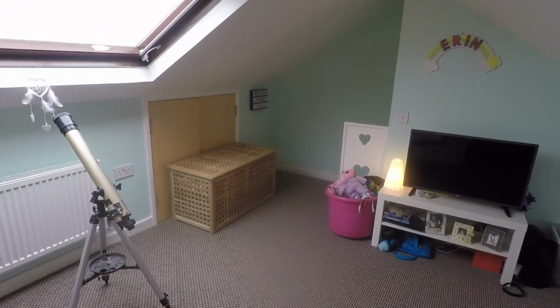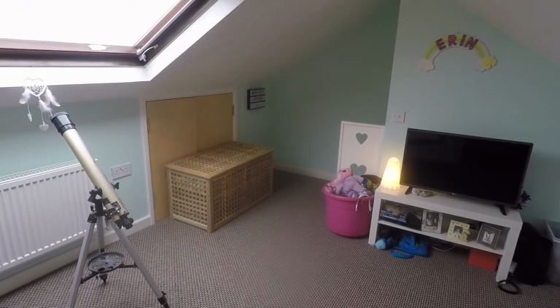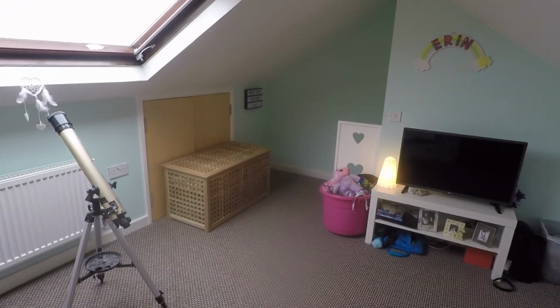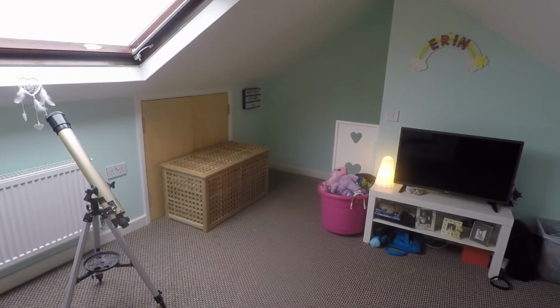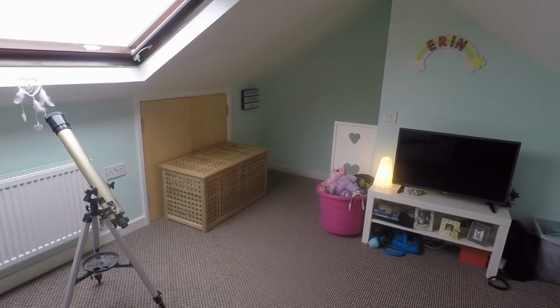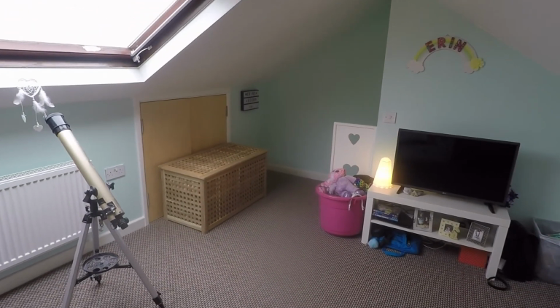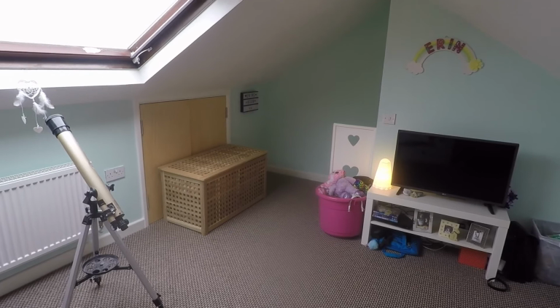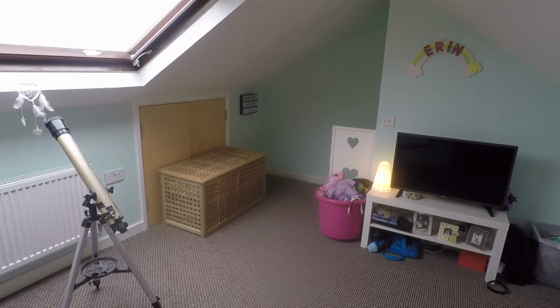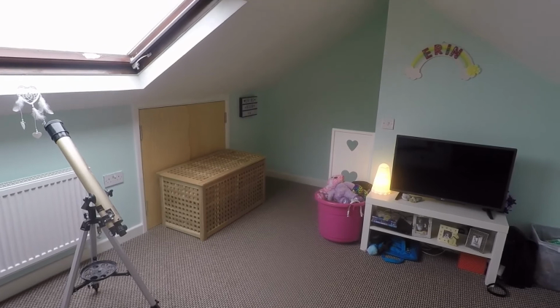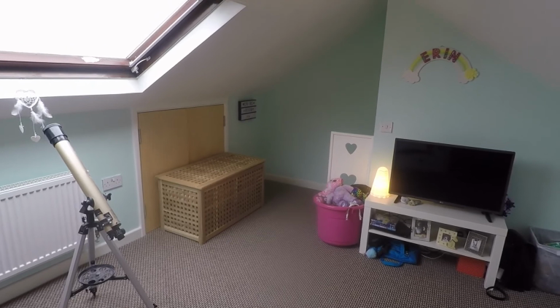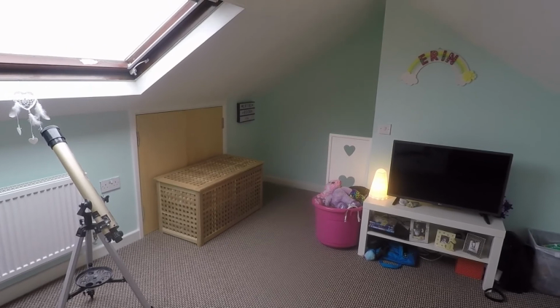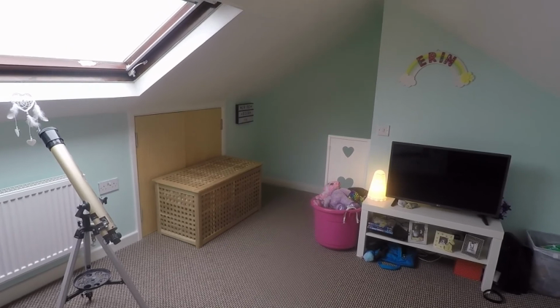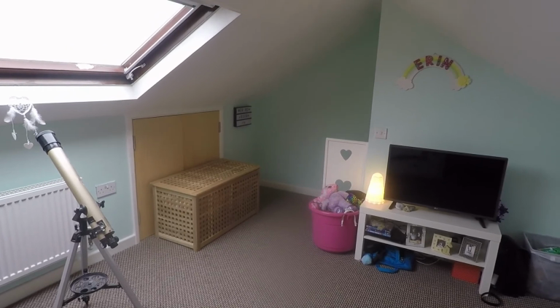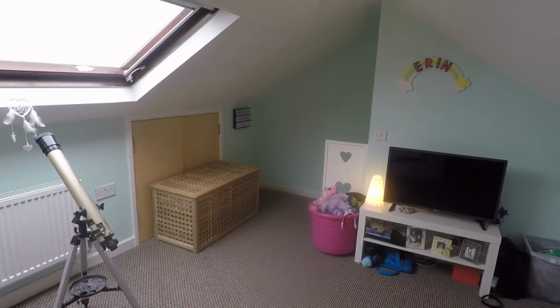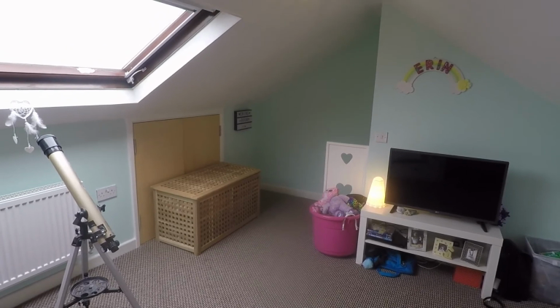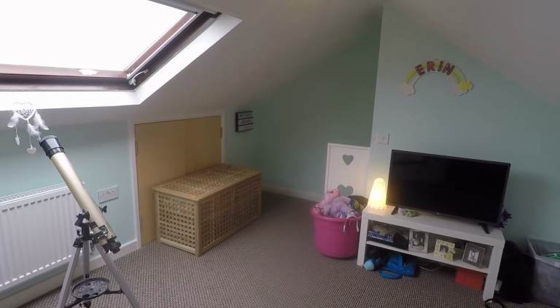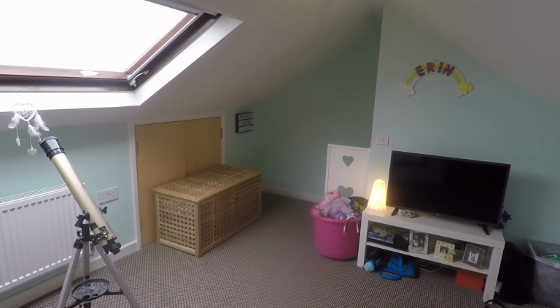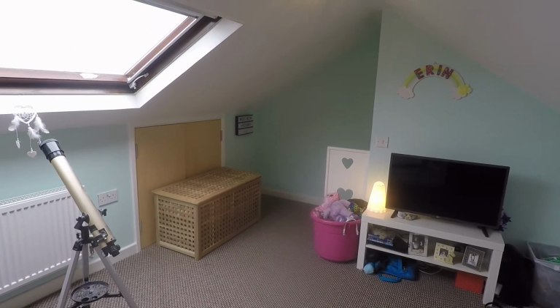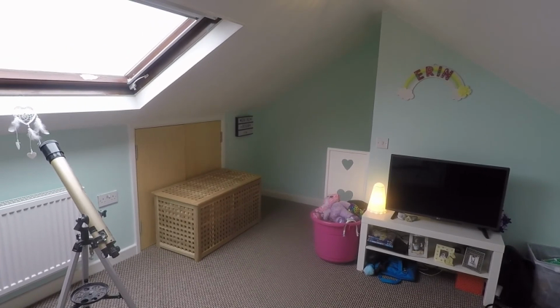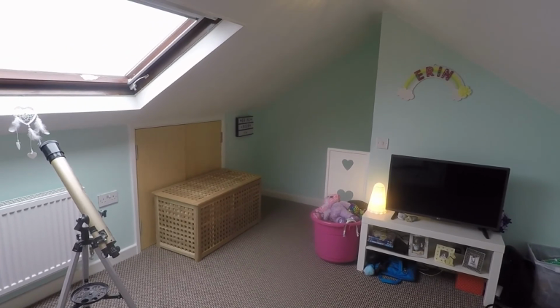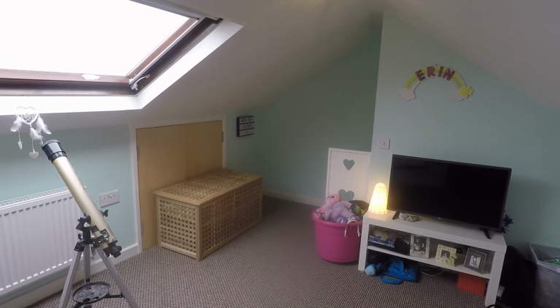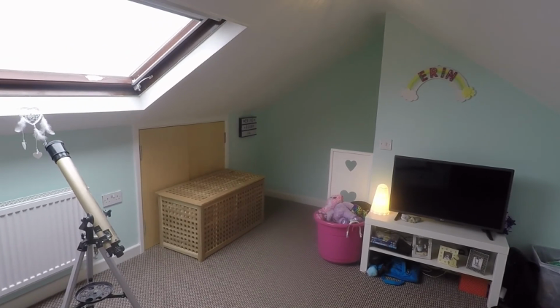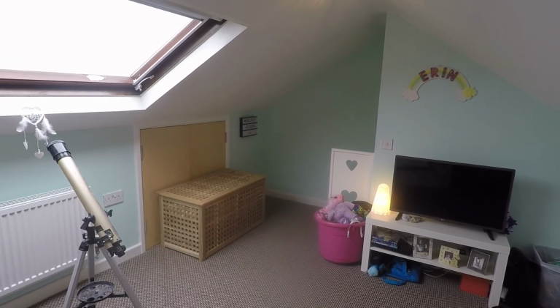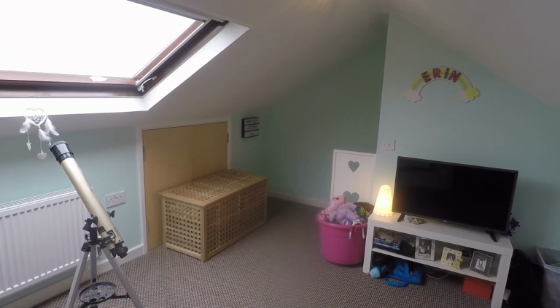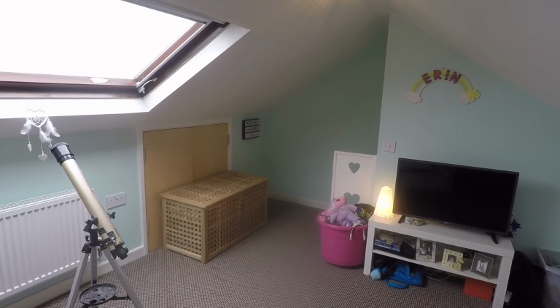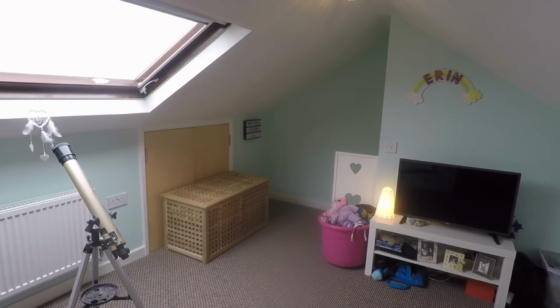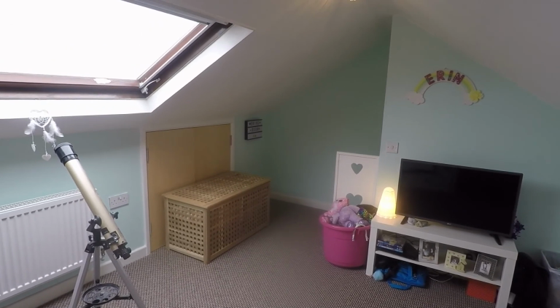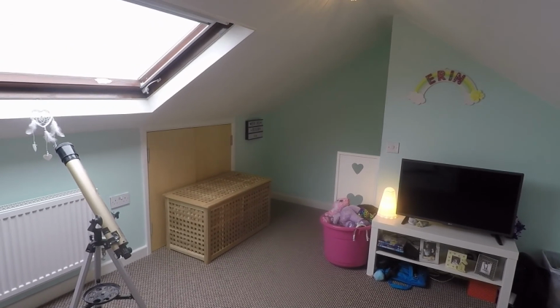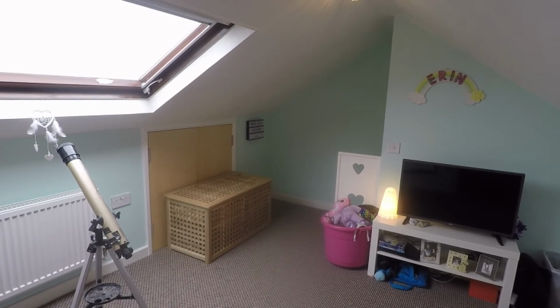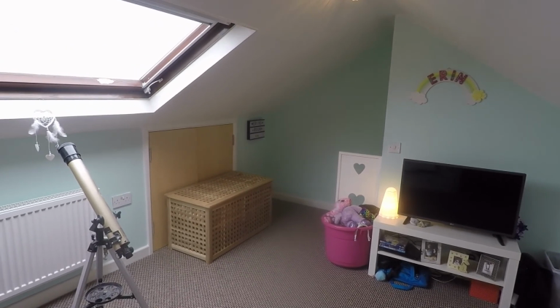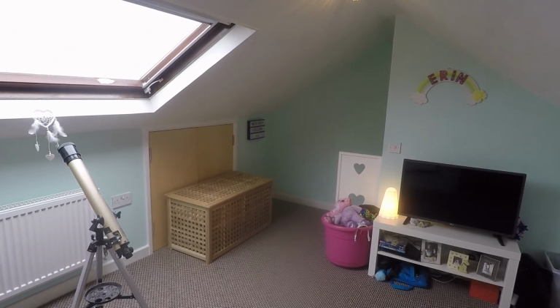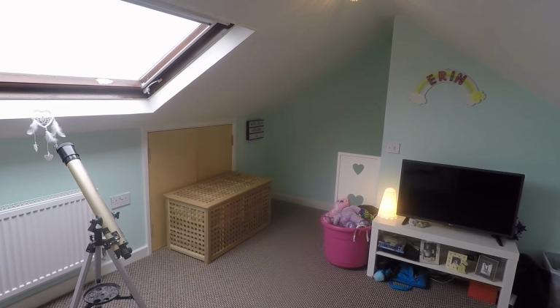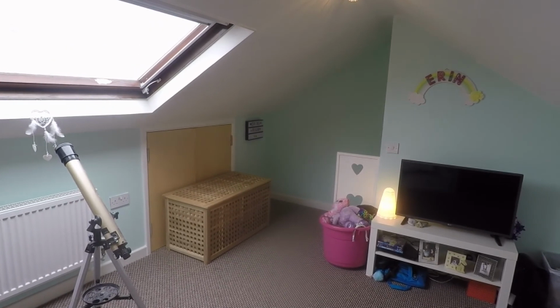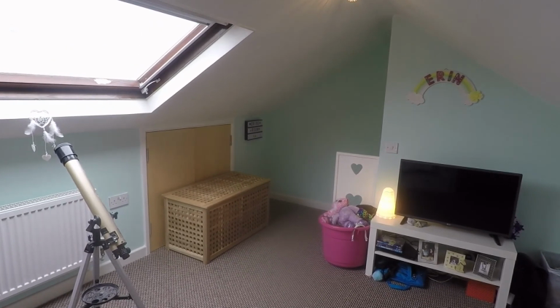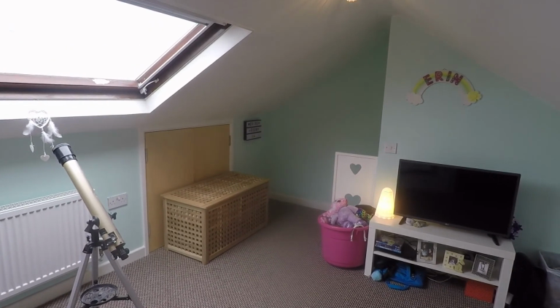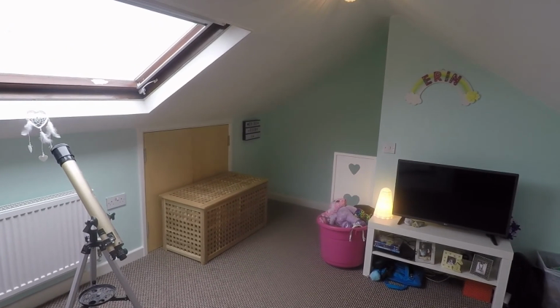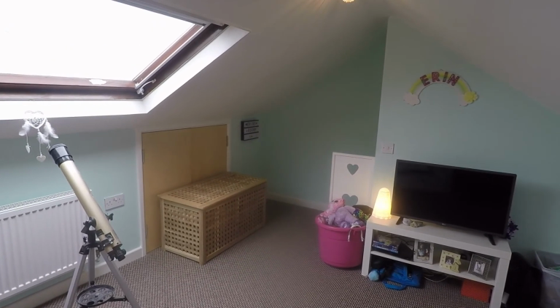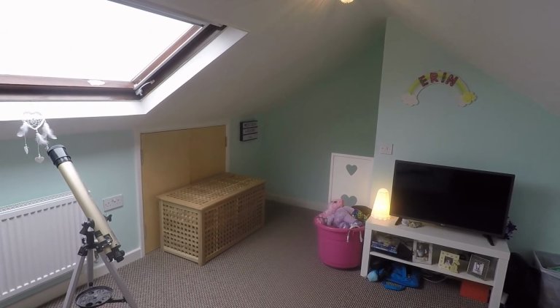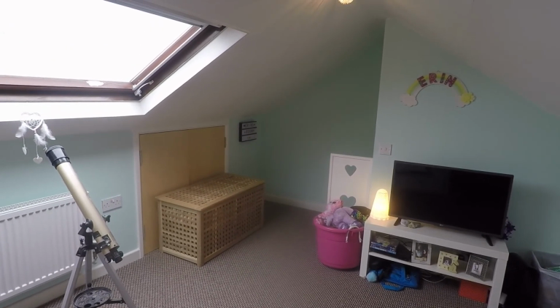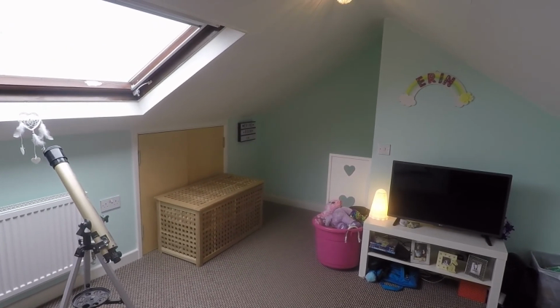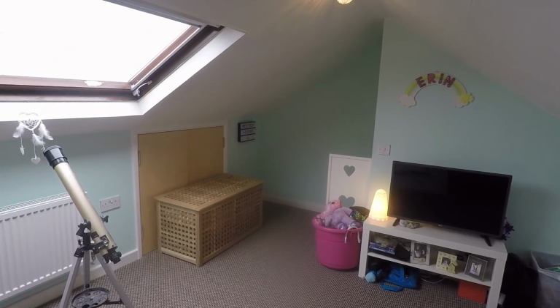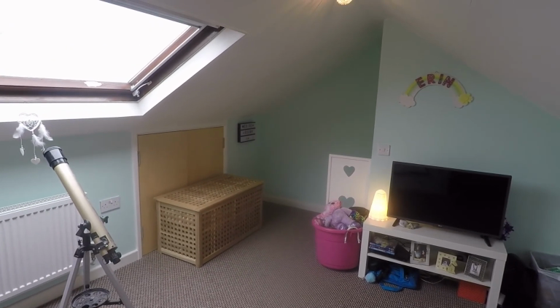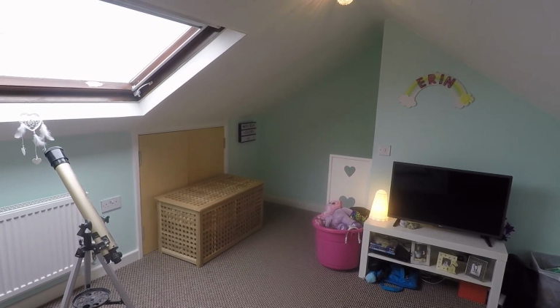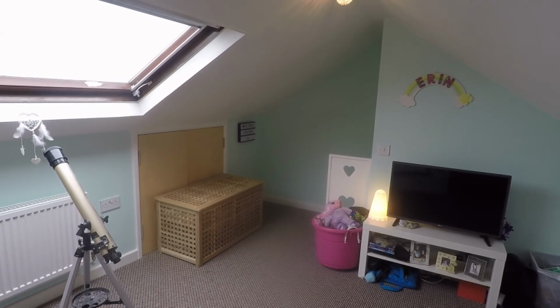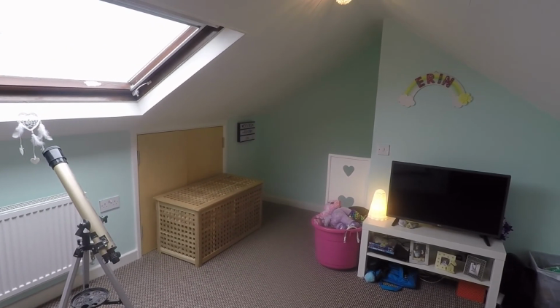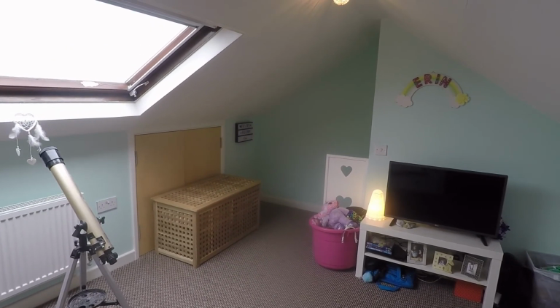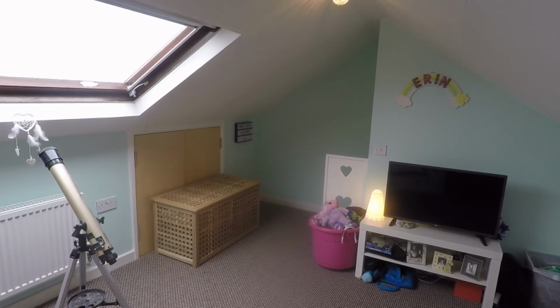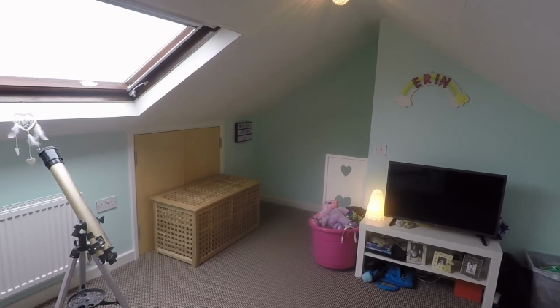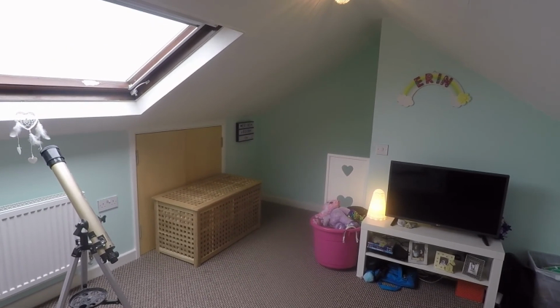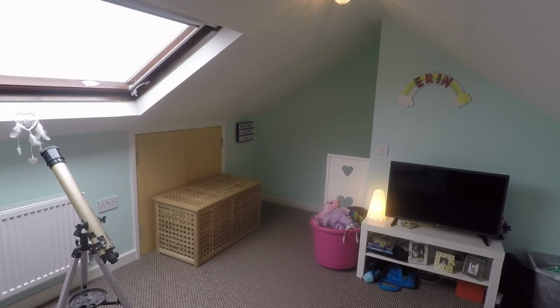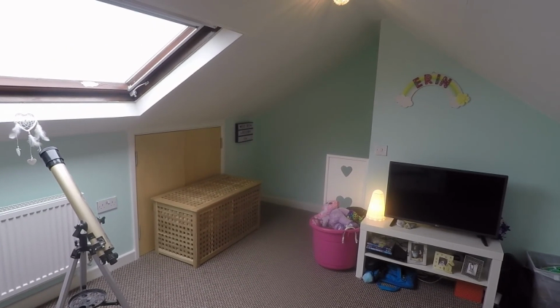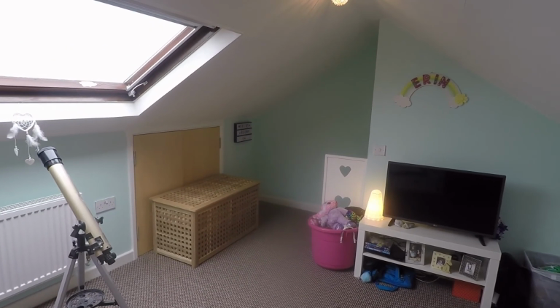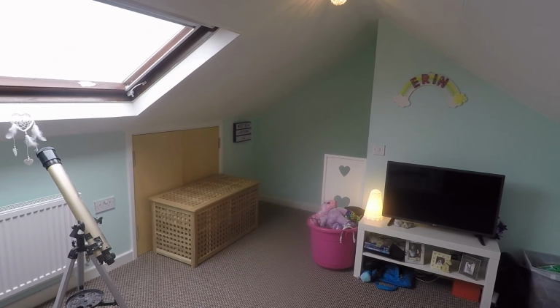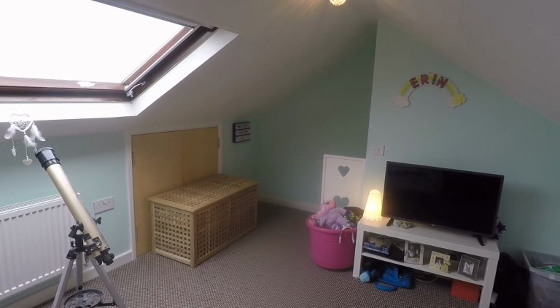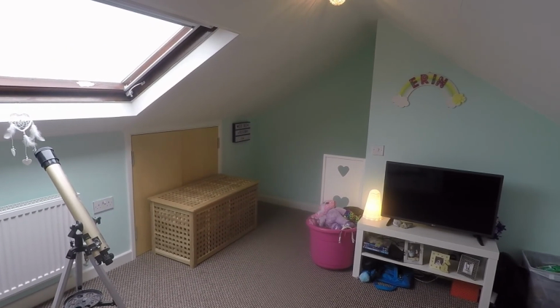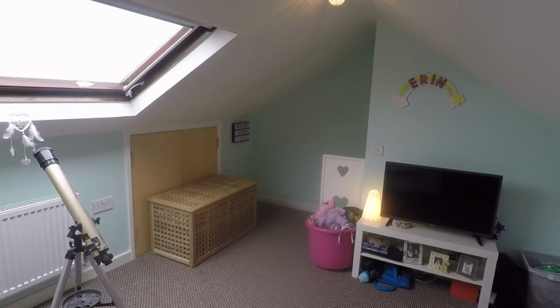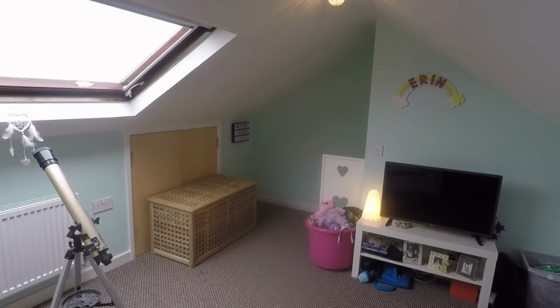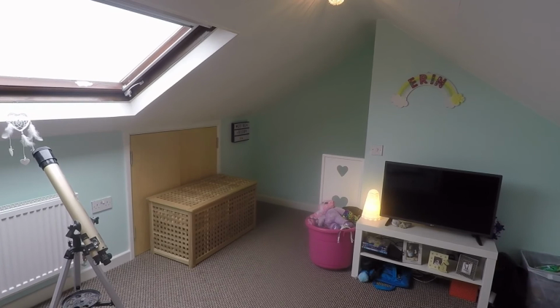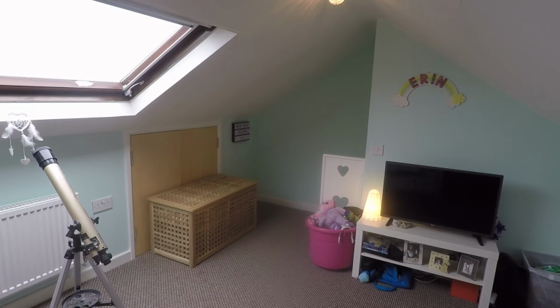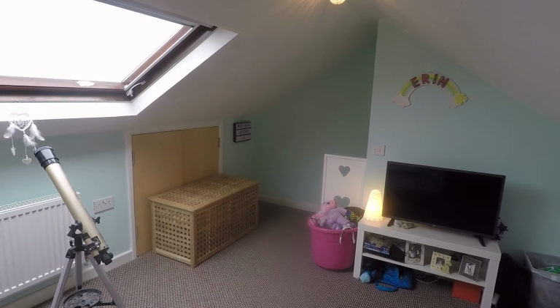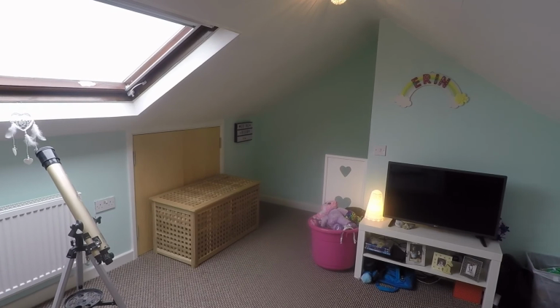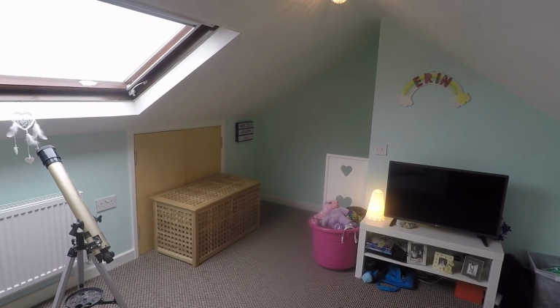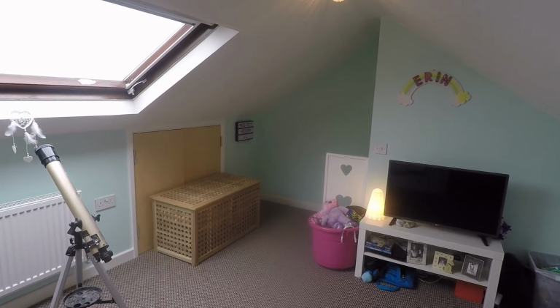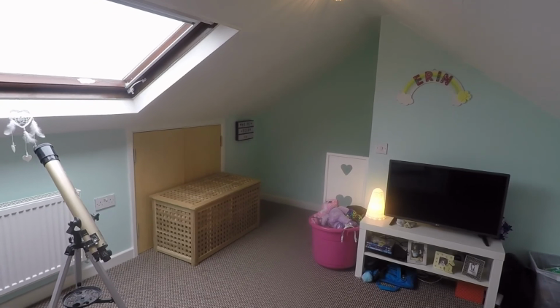If you're interested in arranging a viewing, contact our PicMove team today and we'll look forward to helping you around. Thanks for watching.